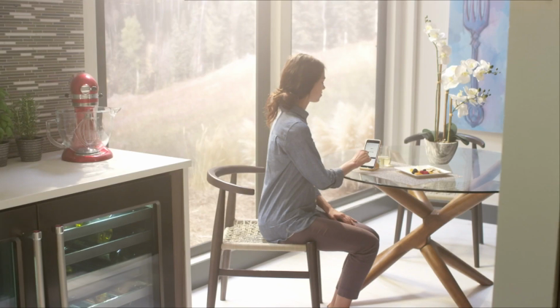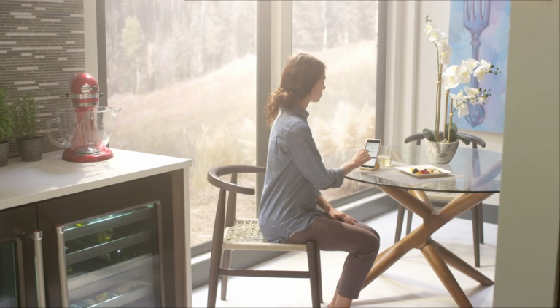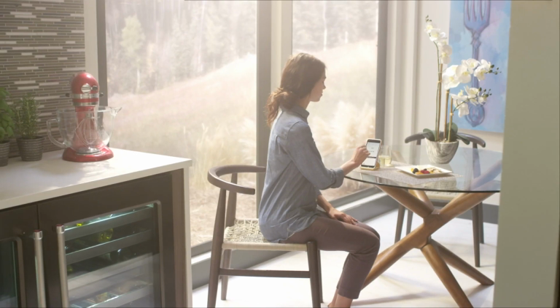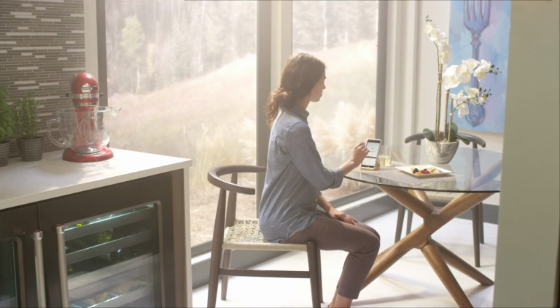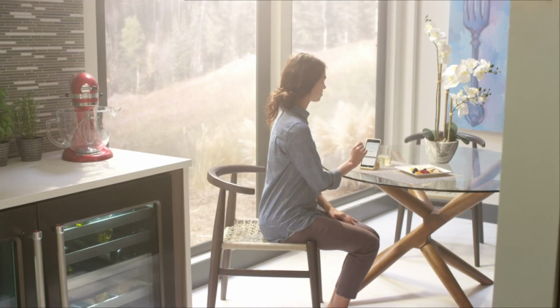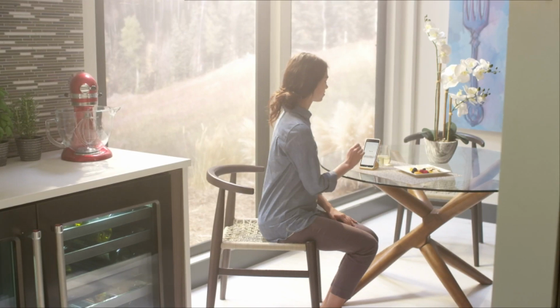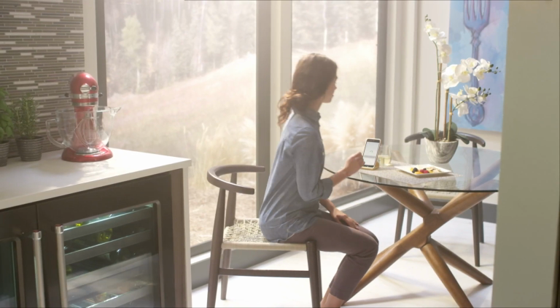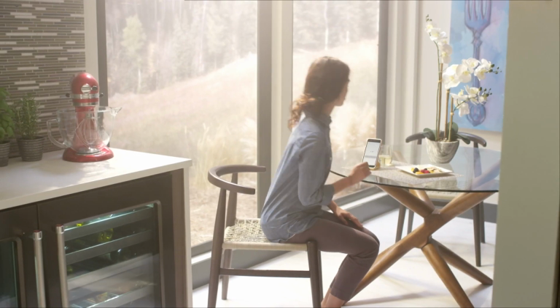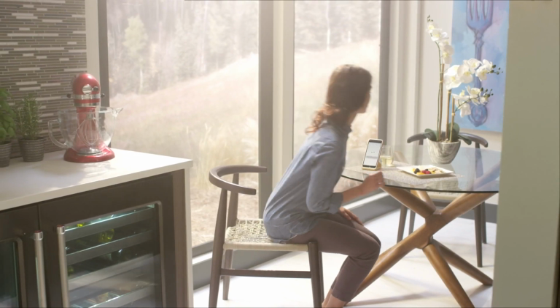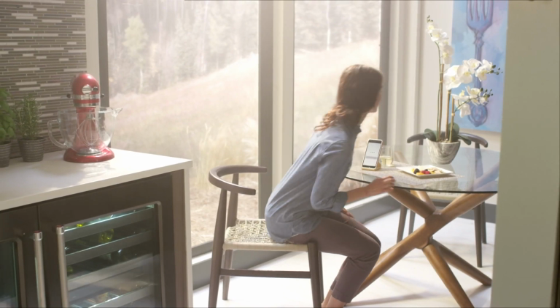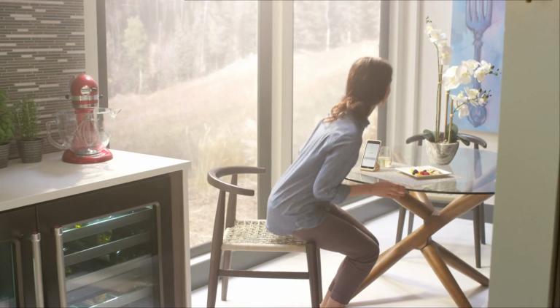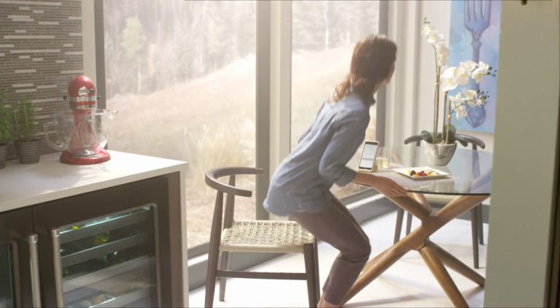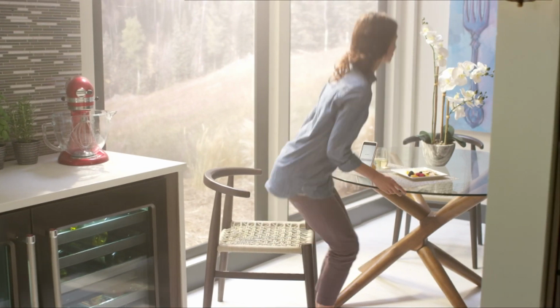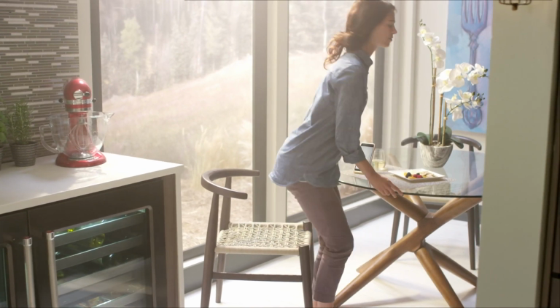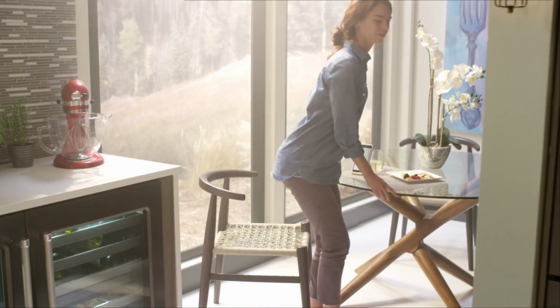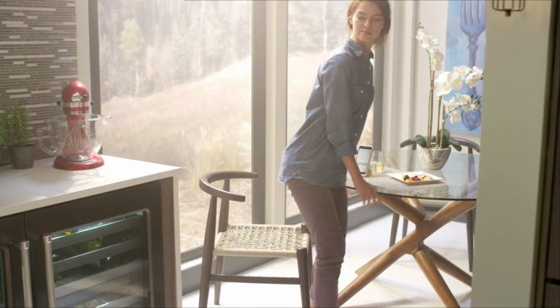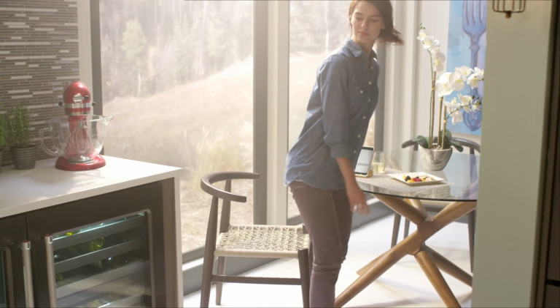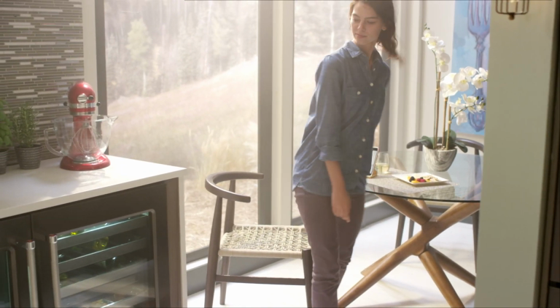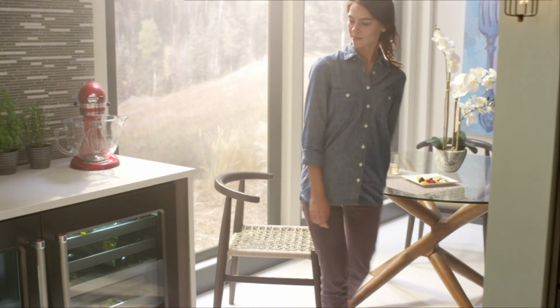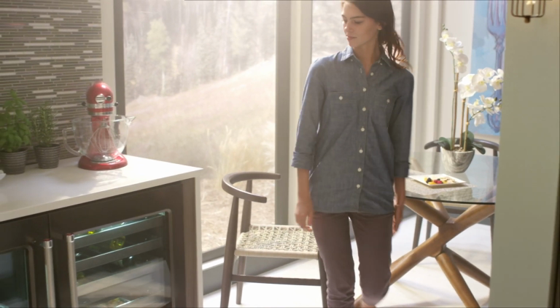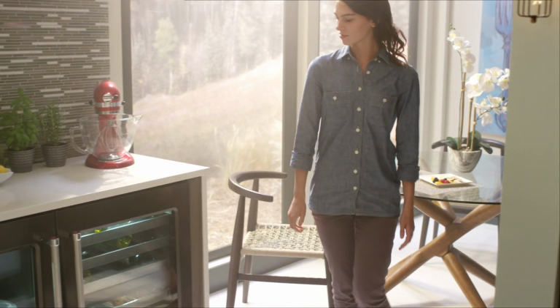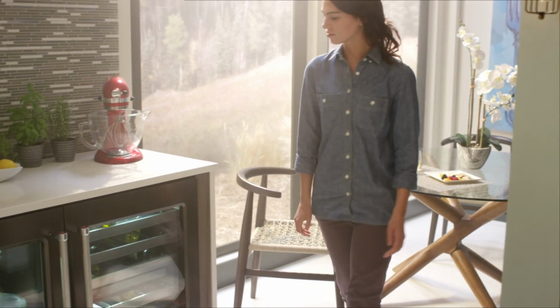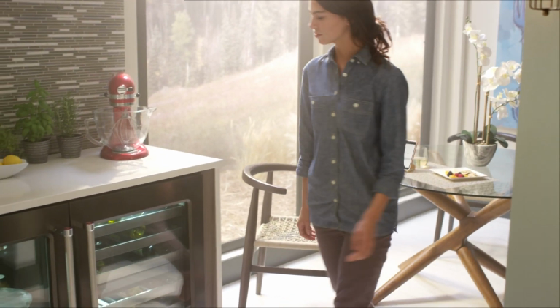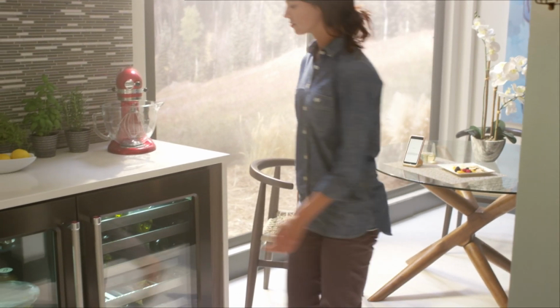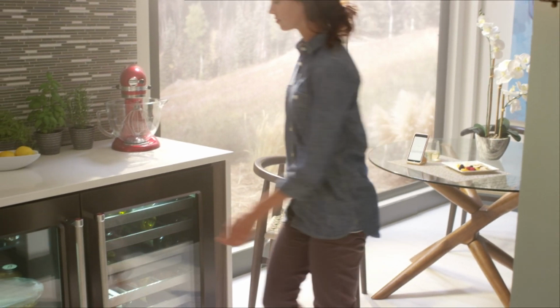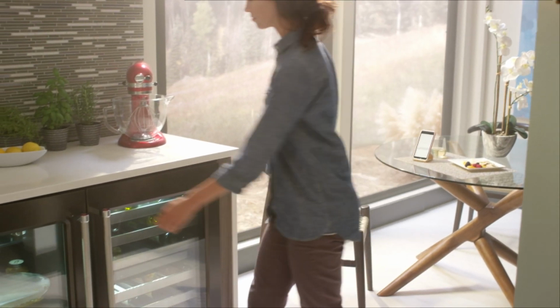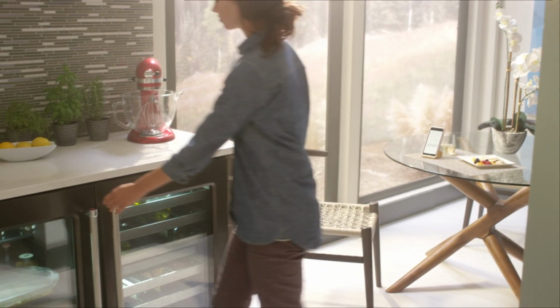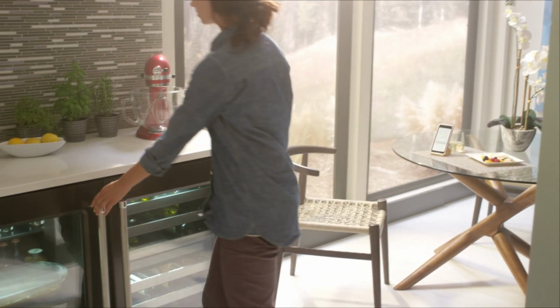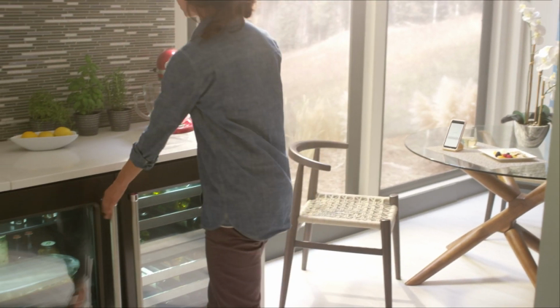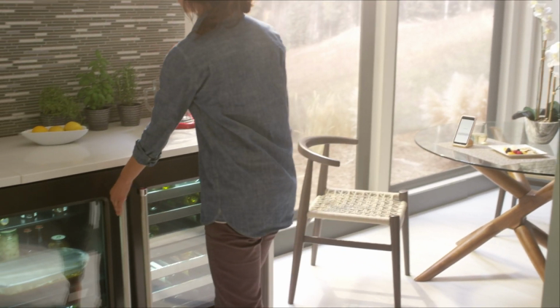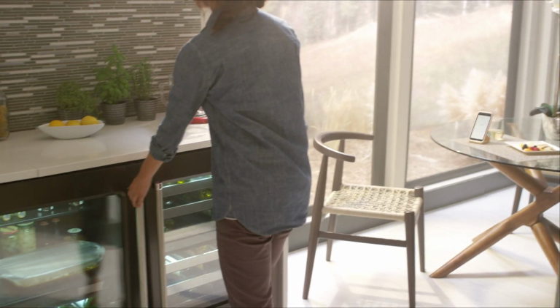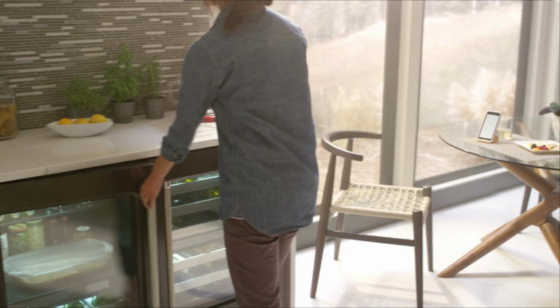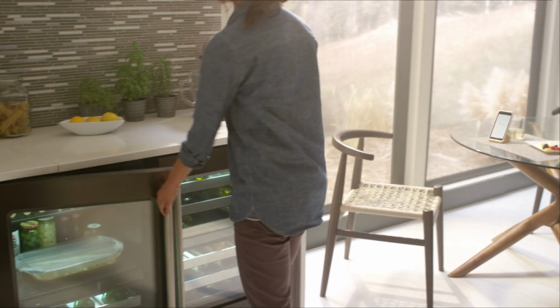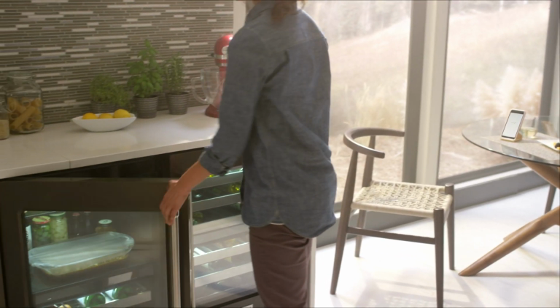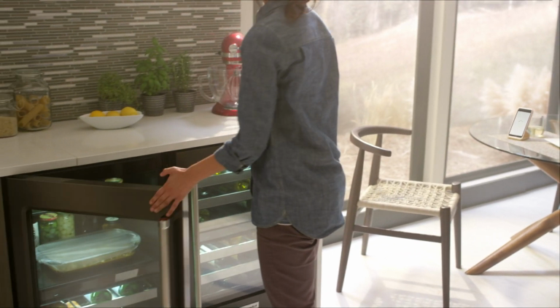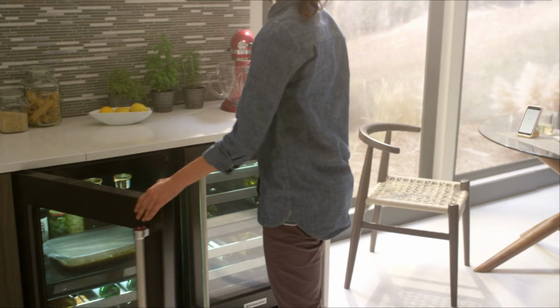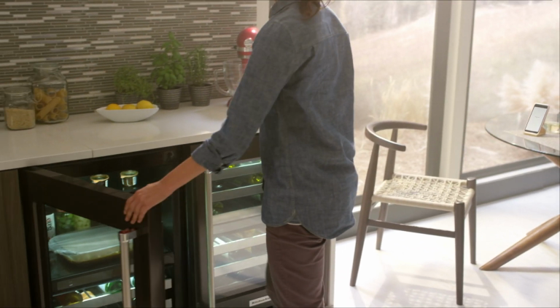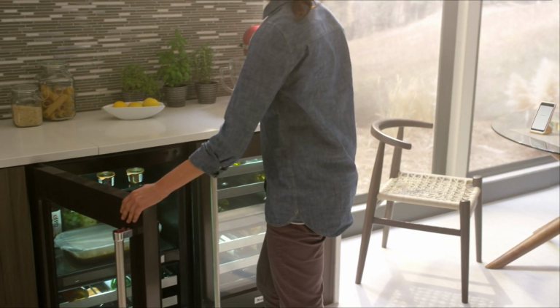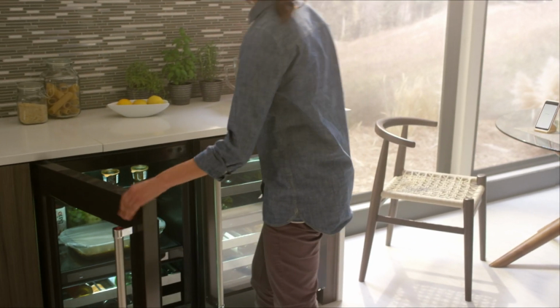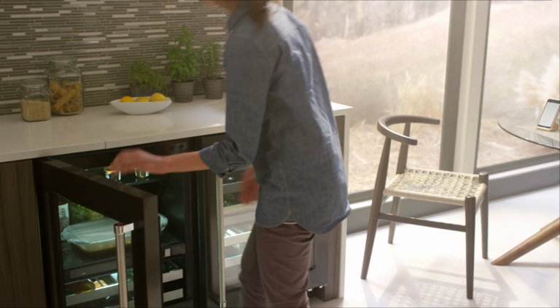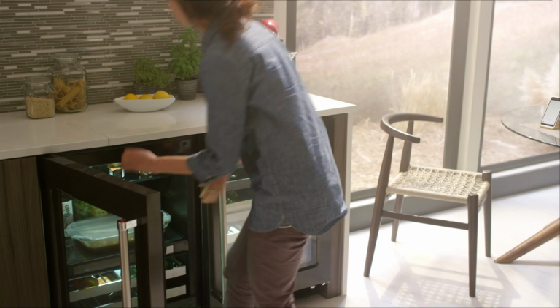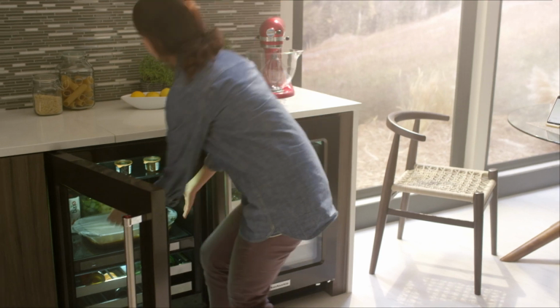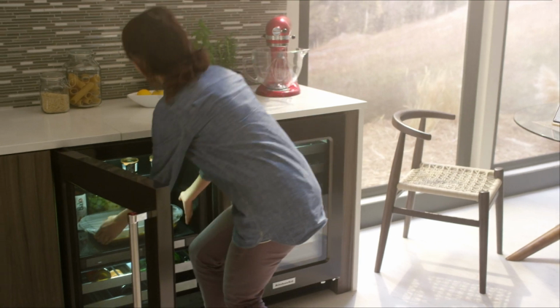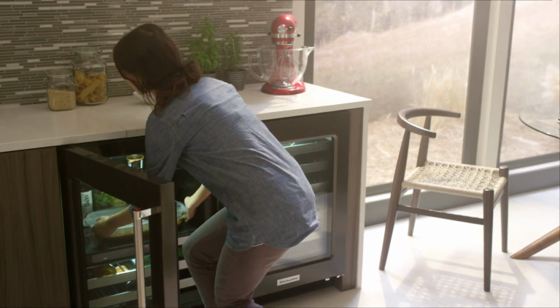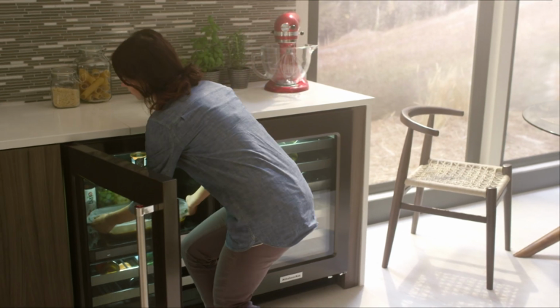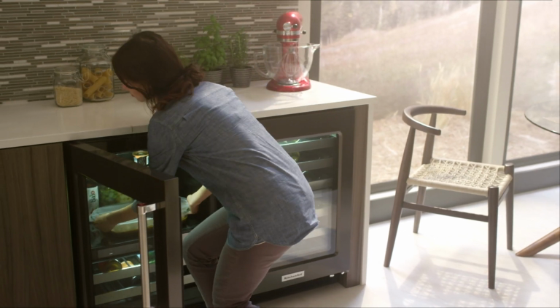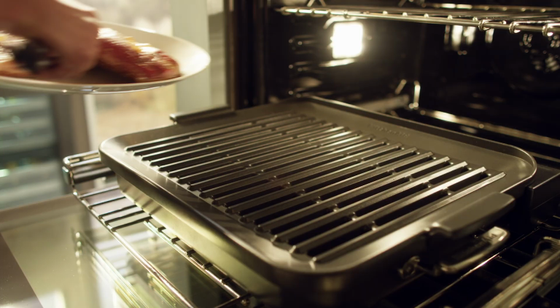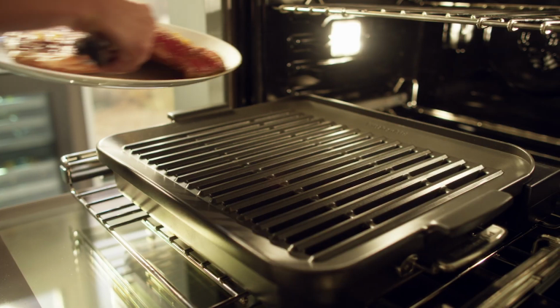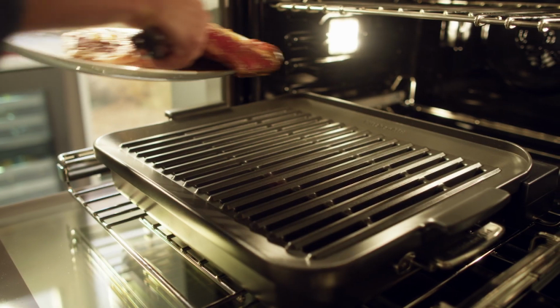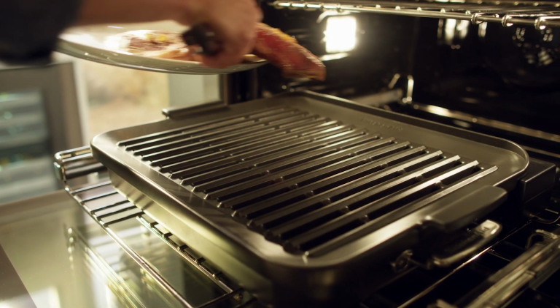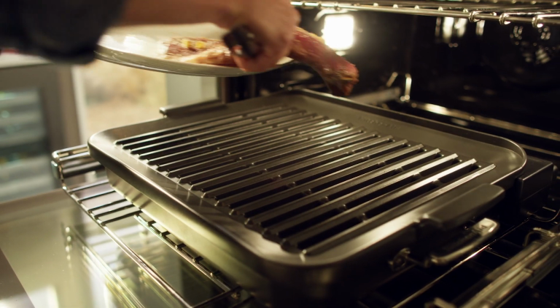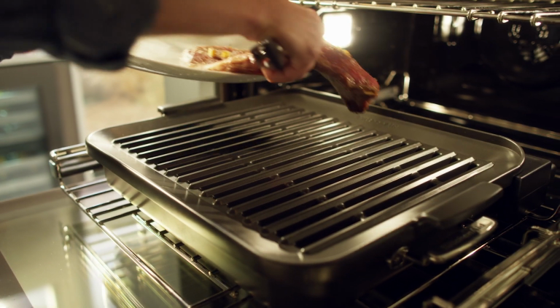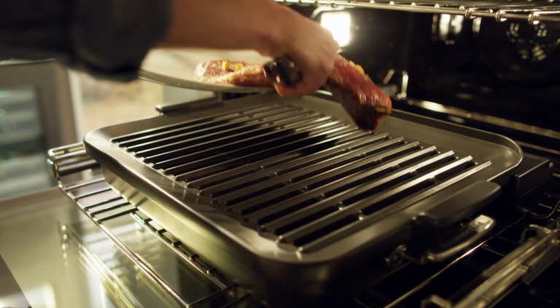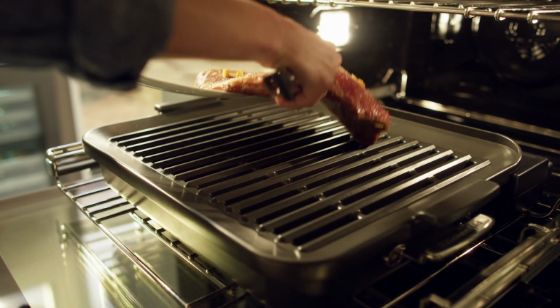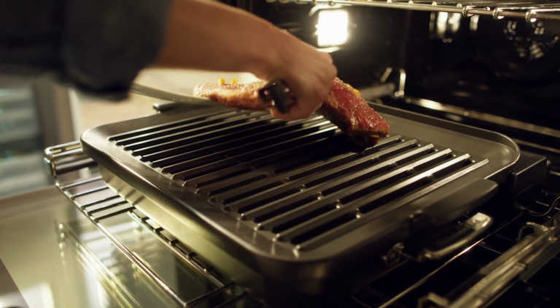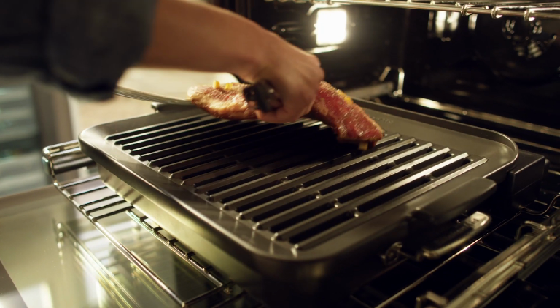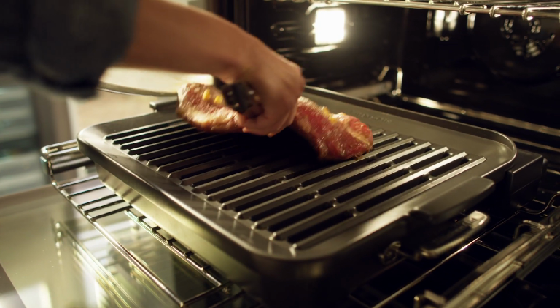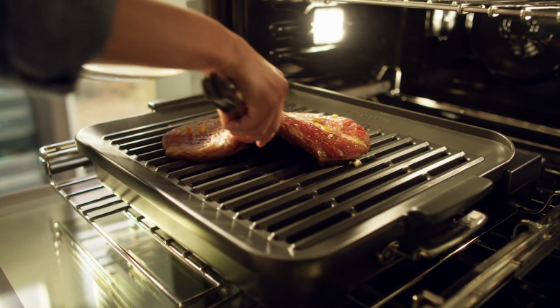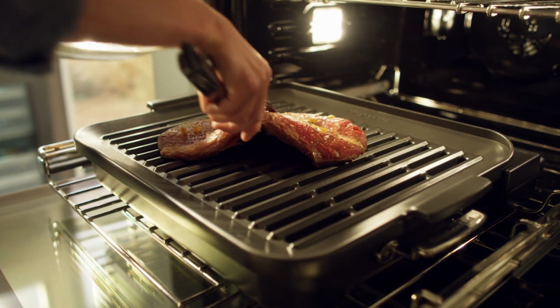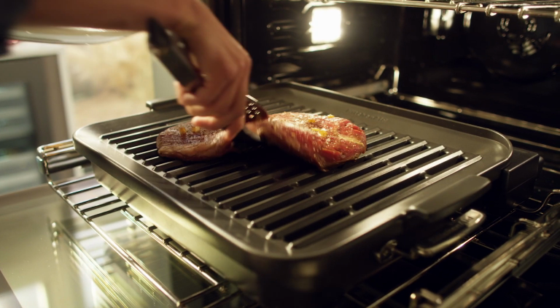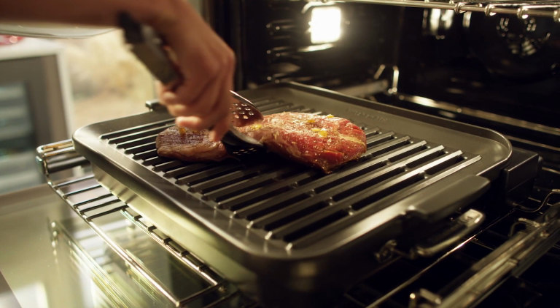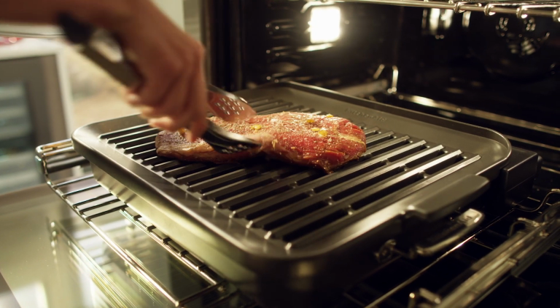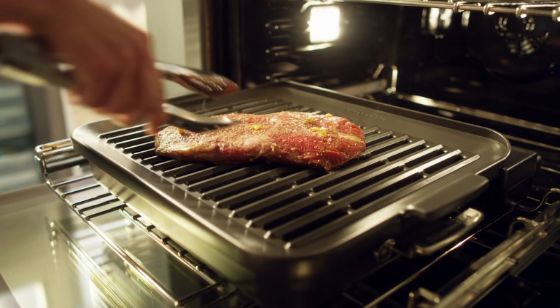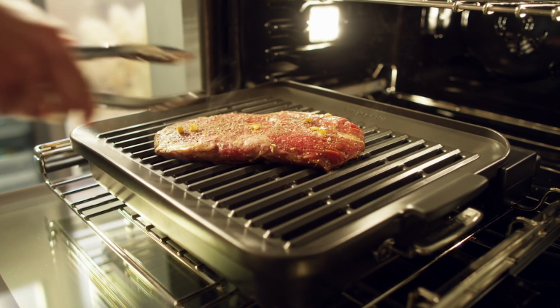And it can send you notifications and alerts, like telling you from the next room when your grill is preheated and ready to go.